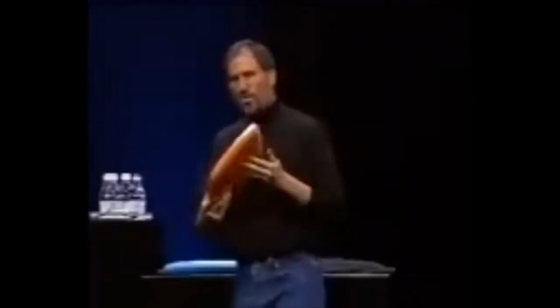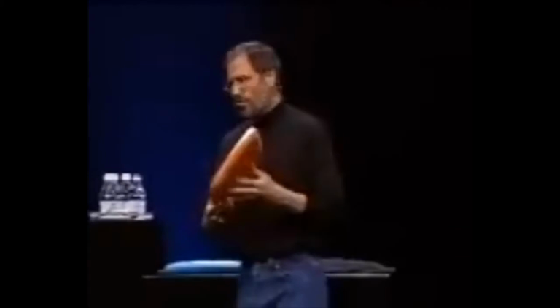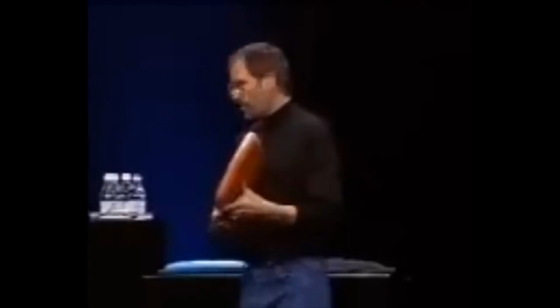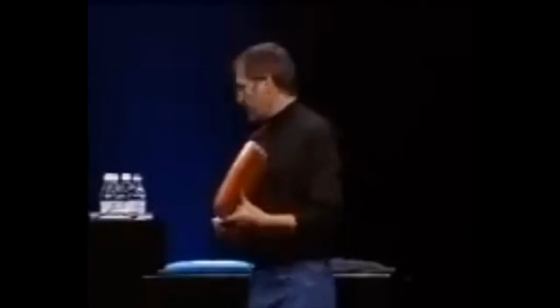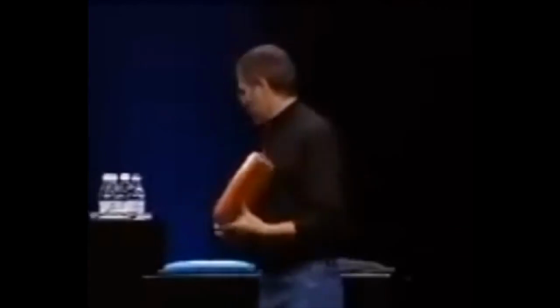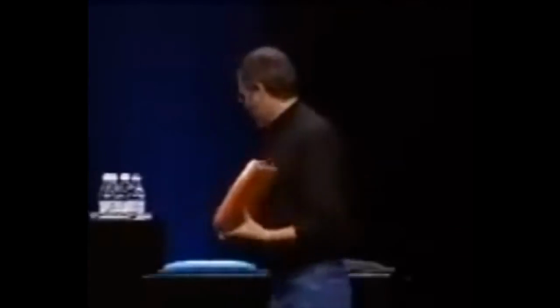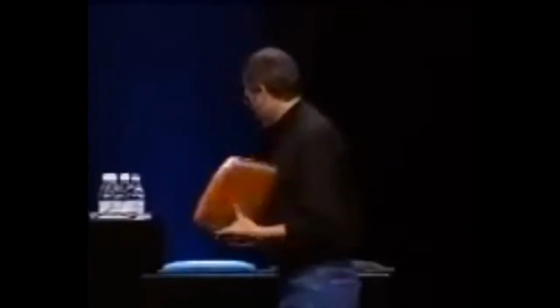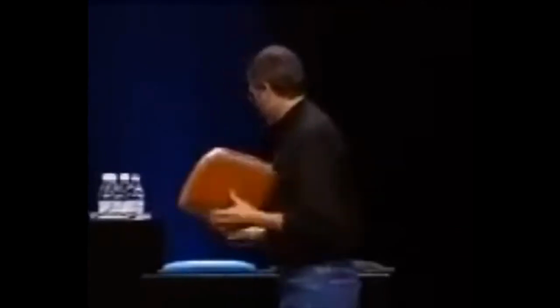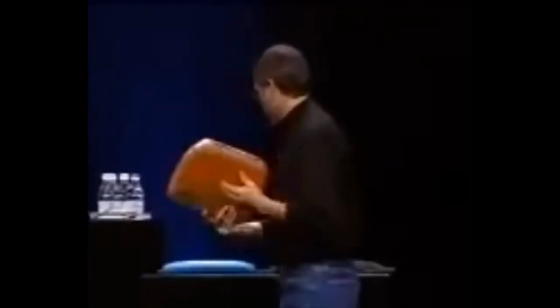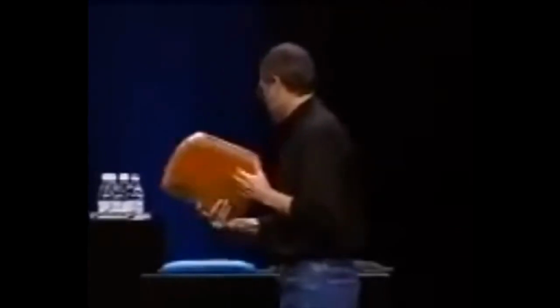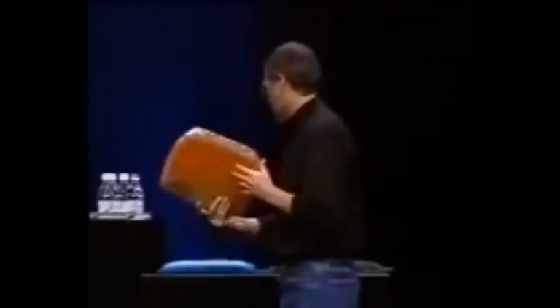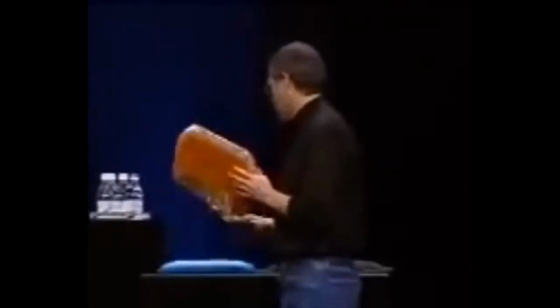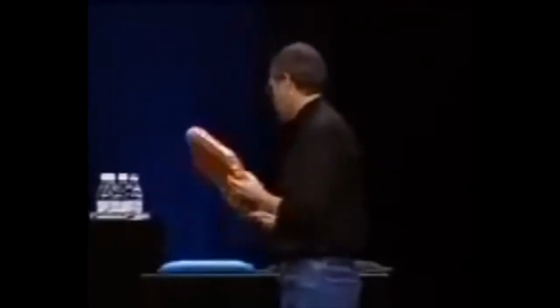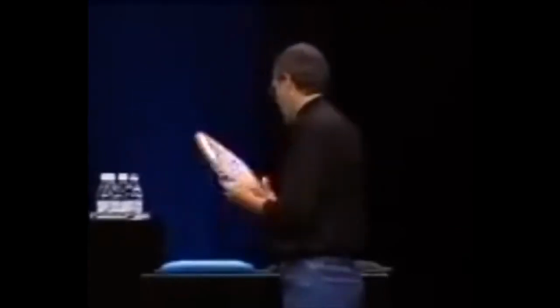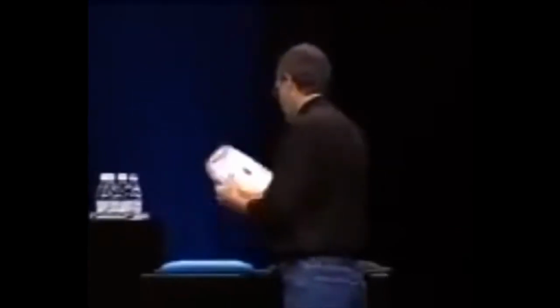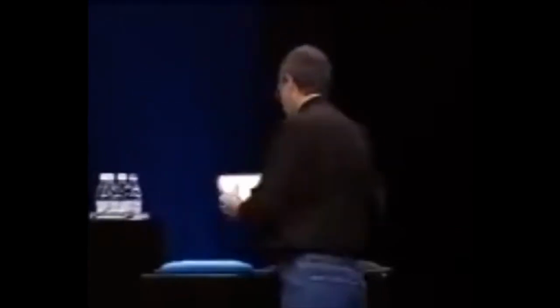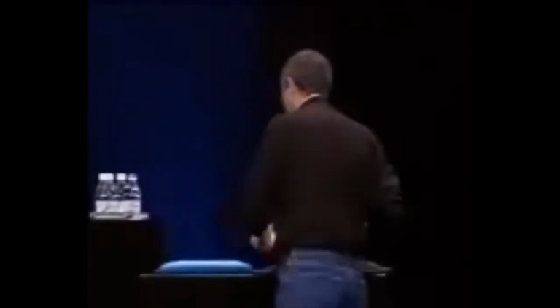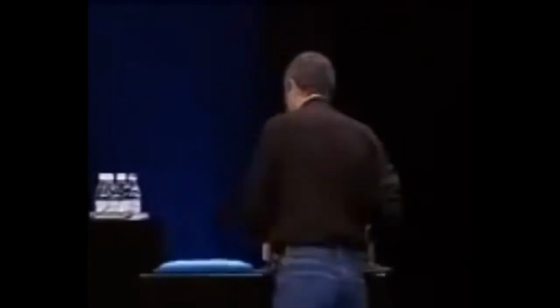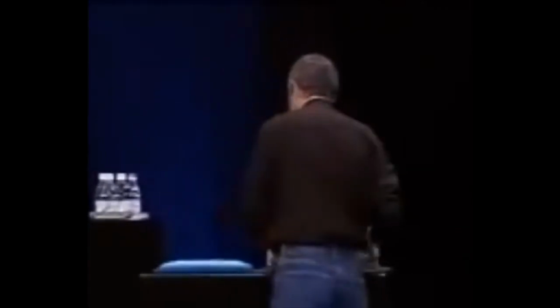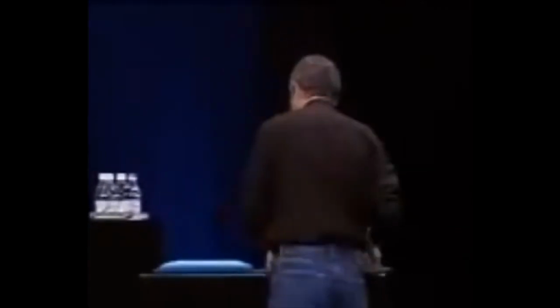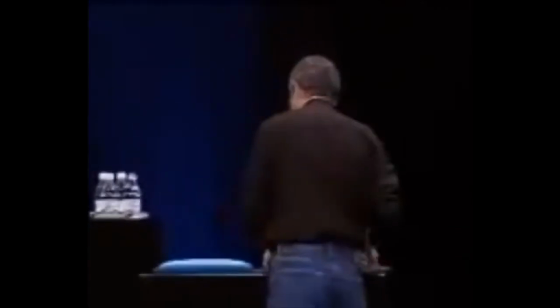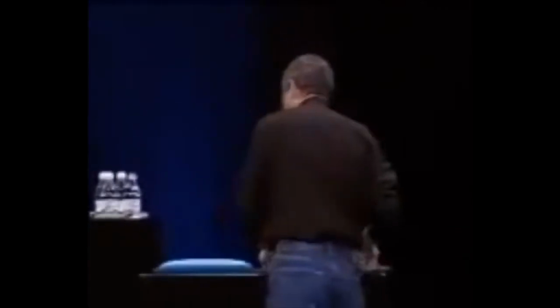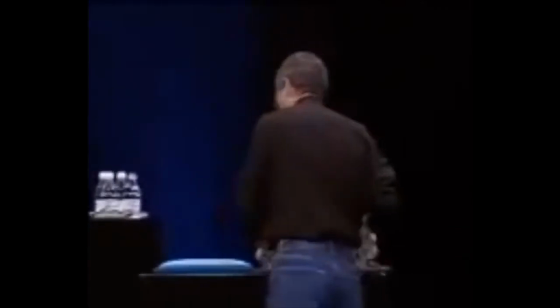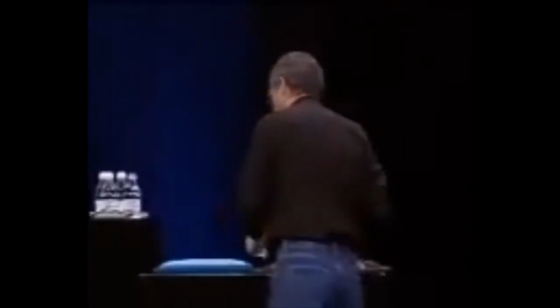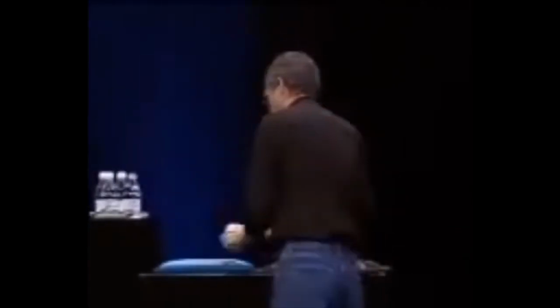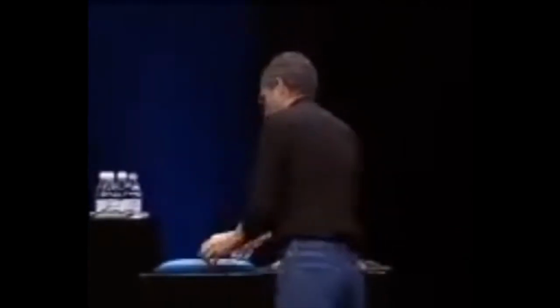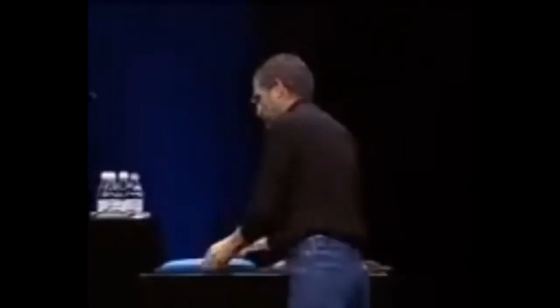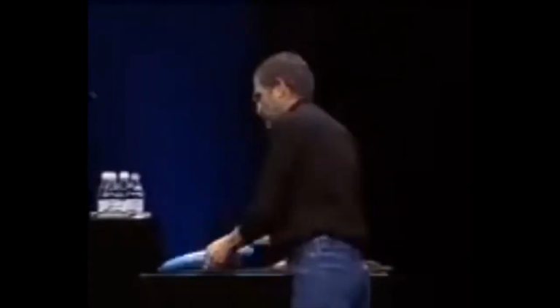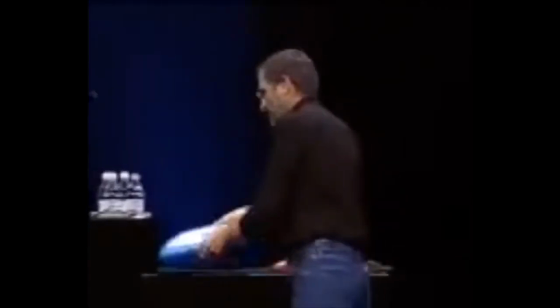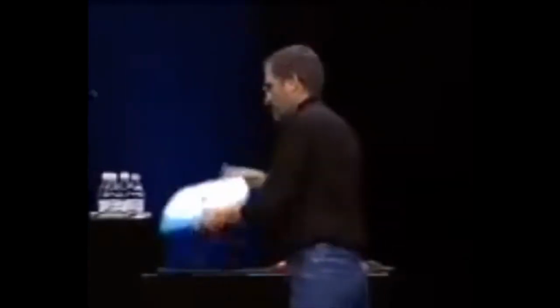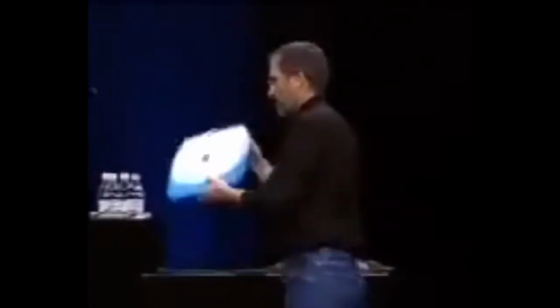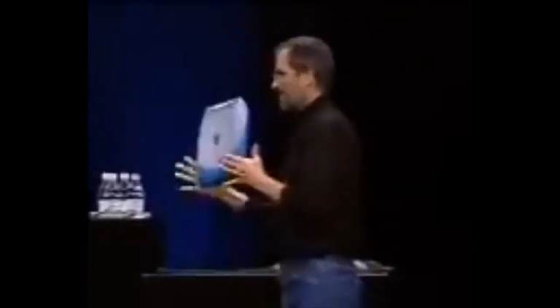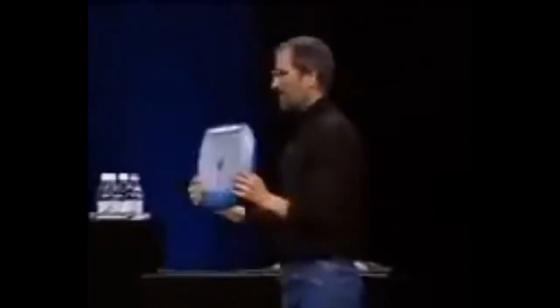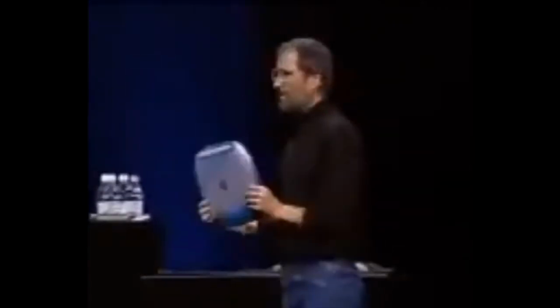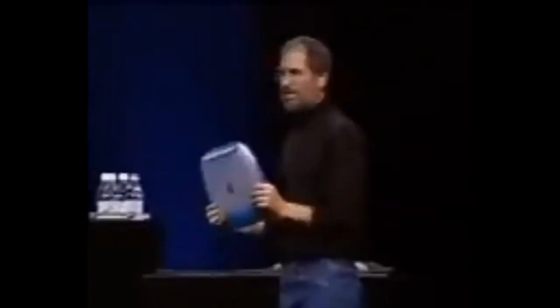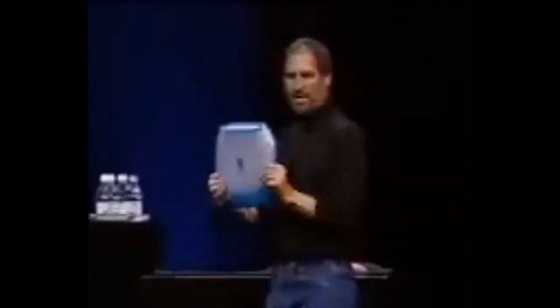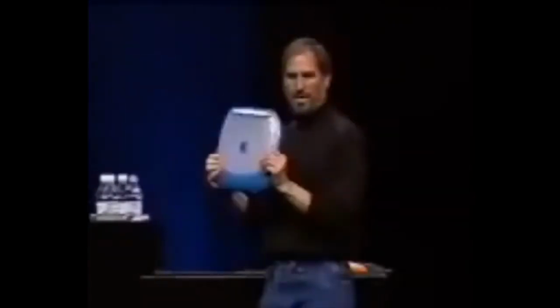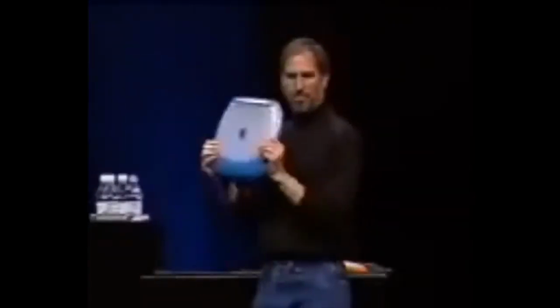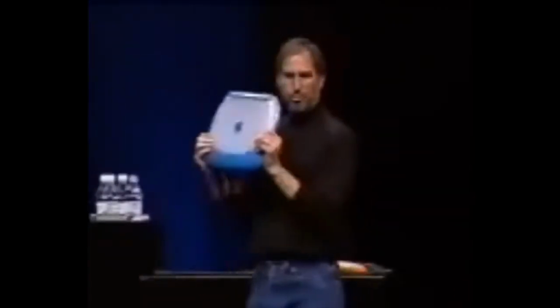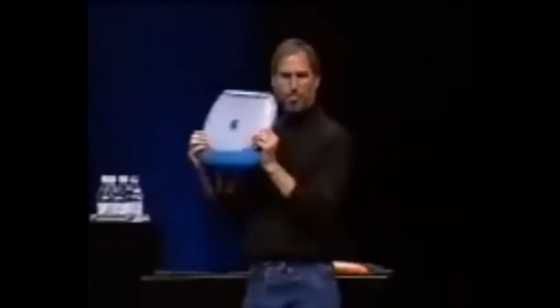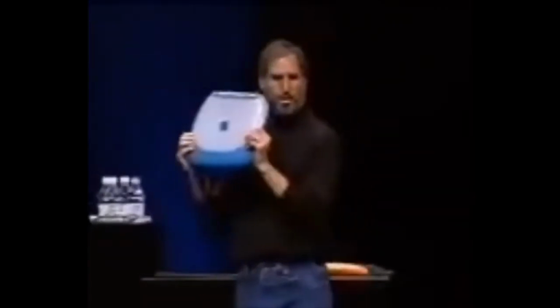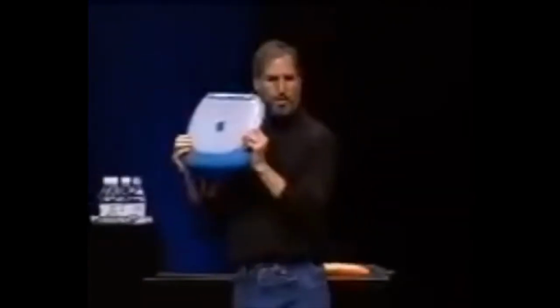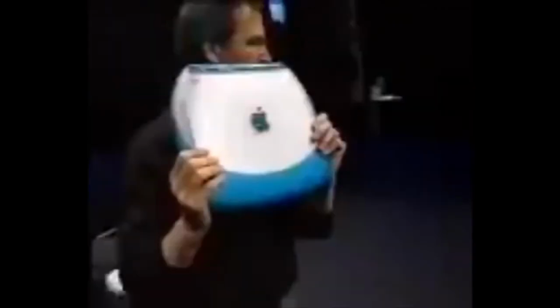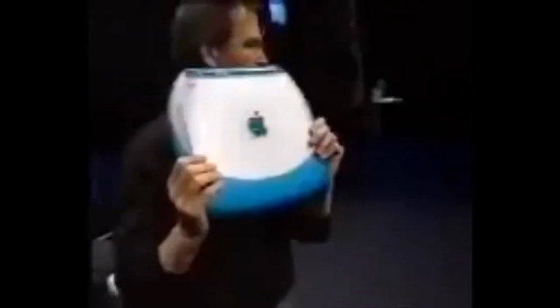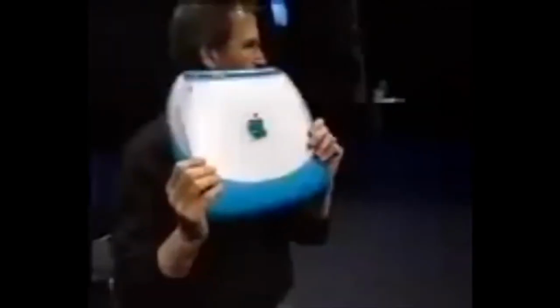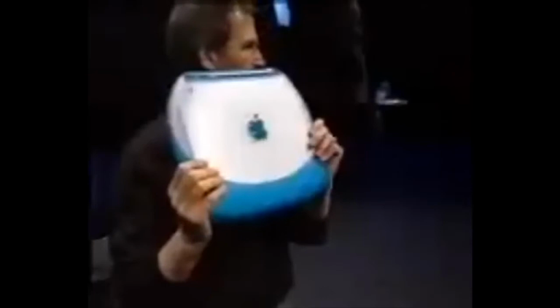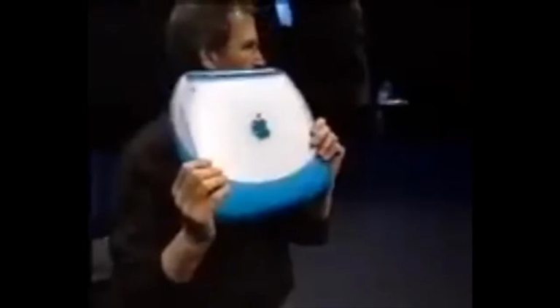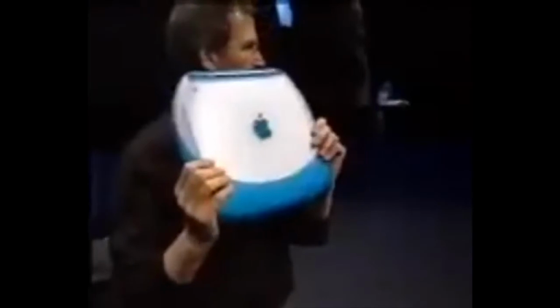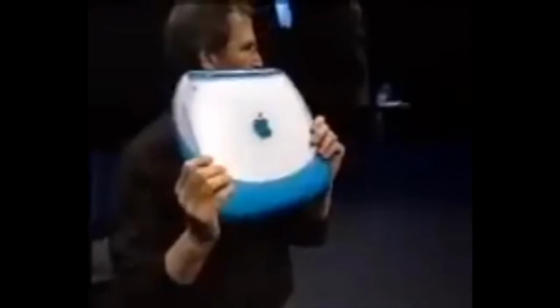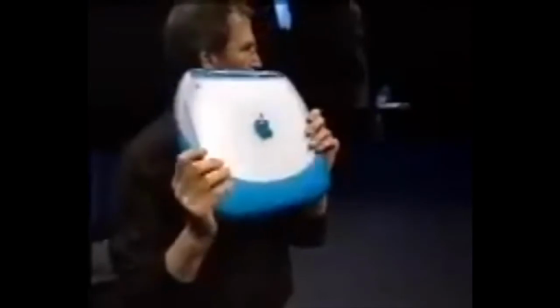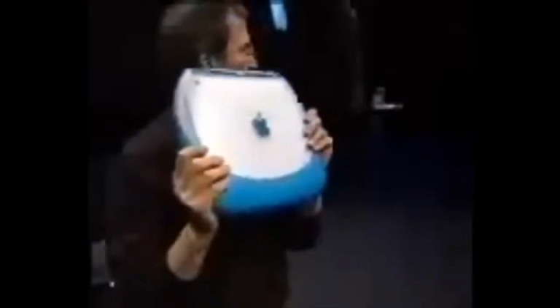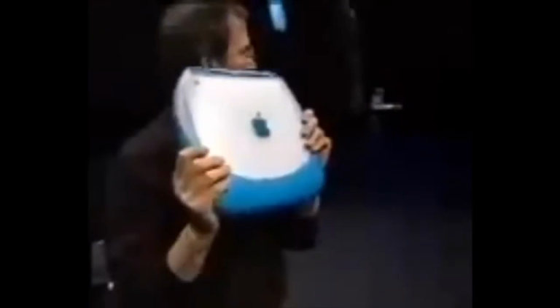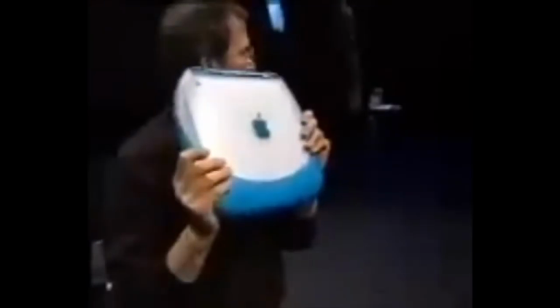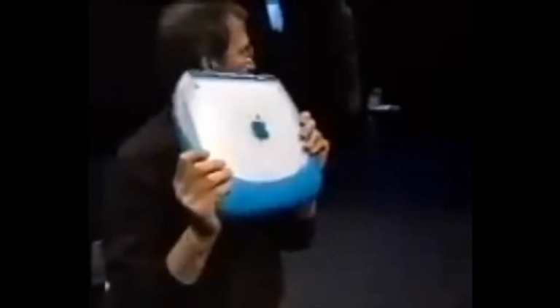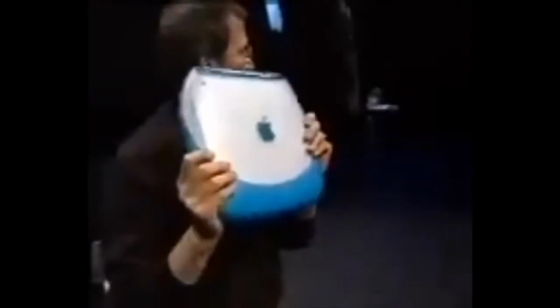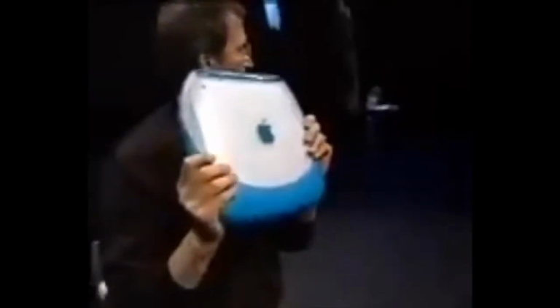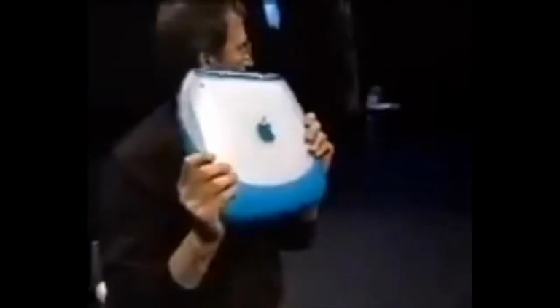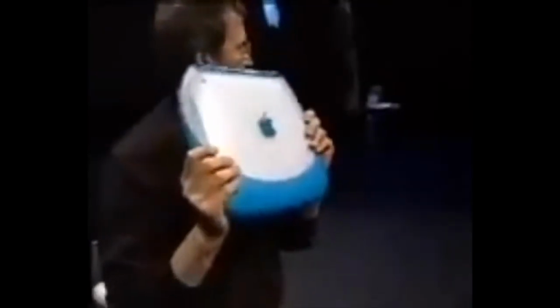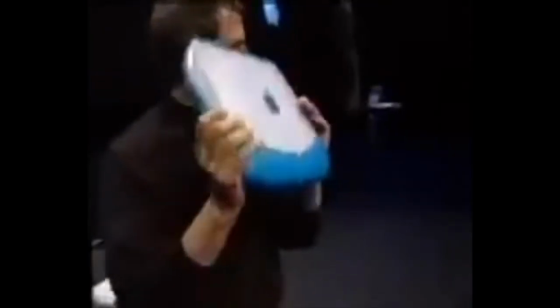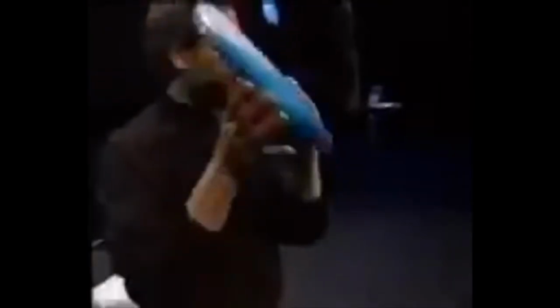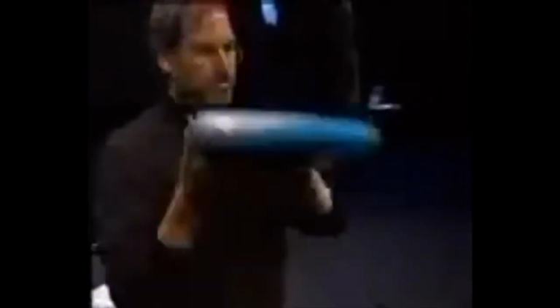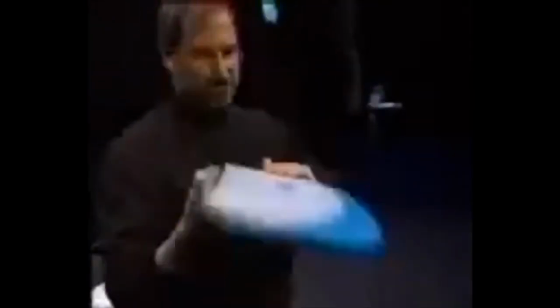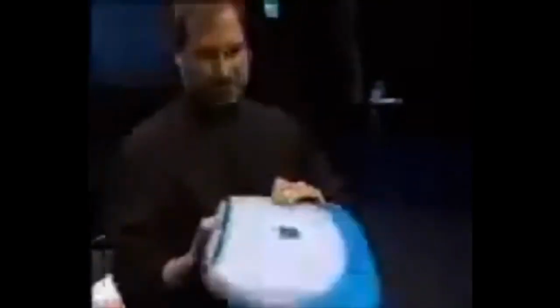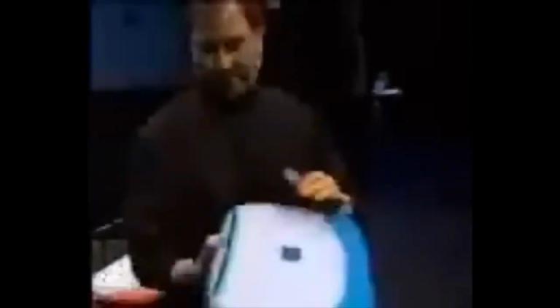We are going to be offering these in two colors: tangerine and blueberry. And they're both really, really beautiful.